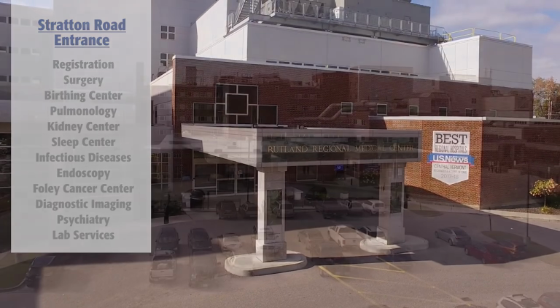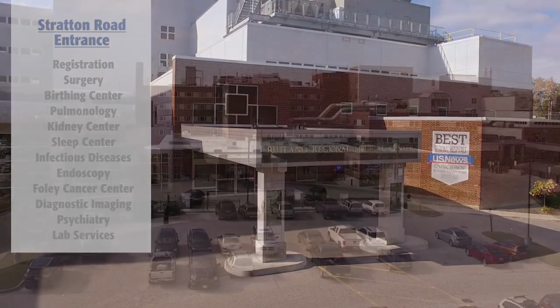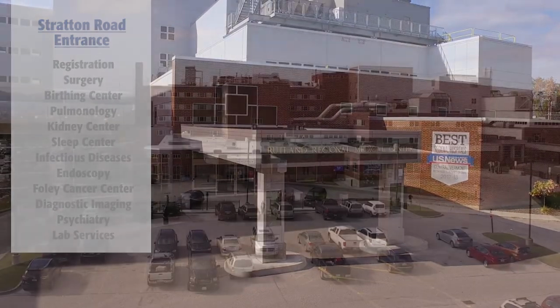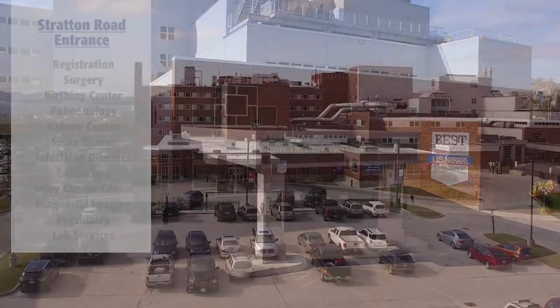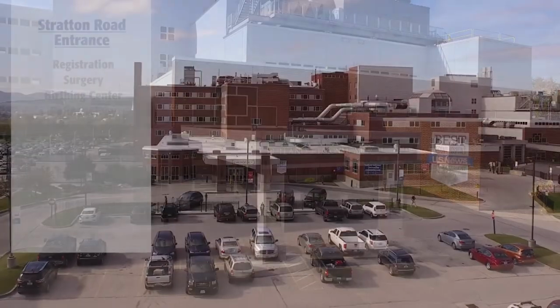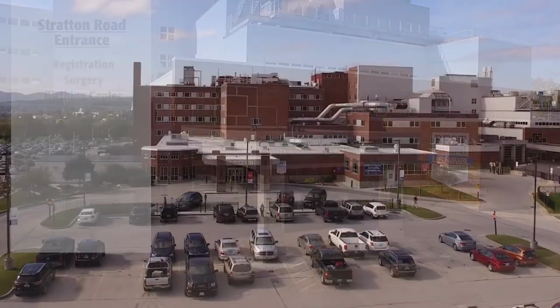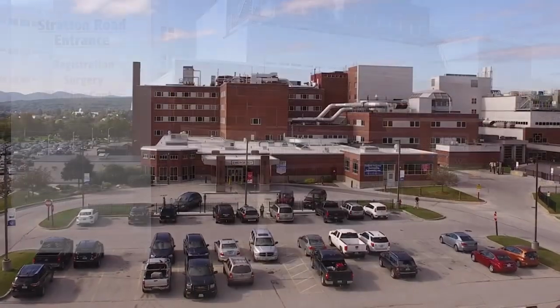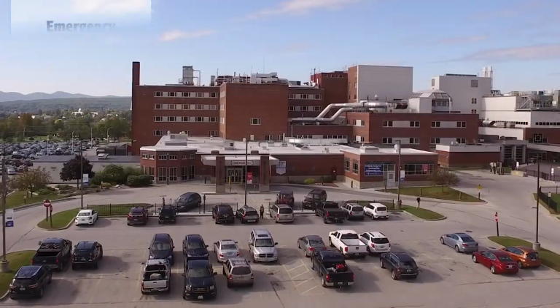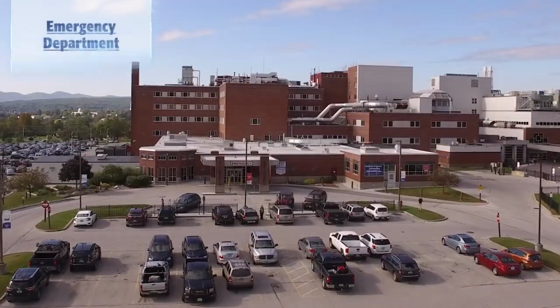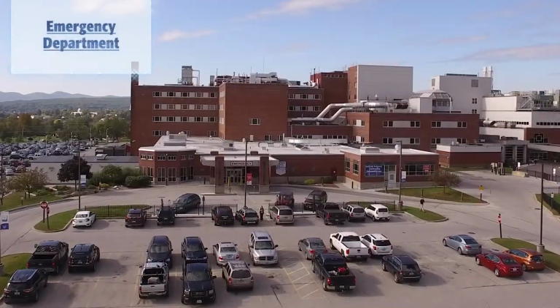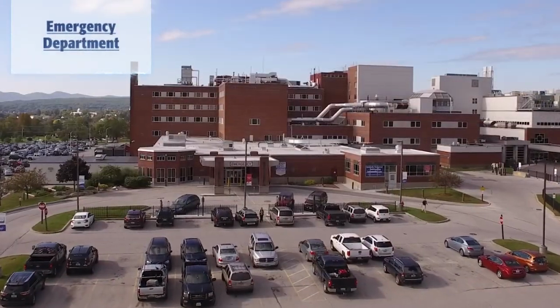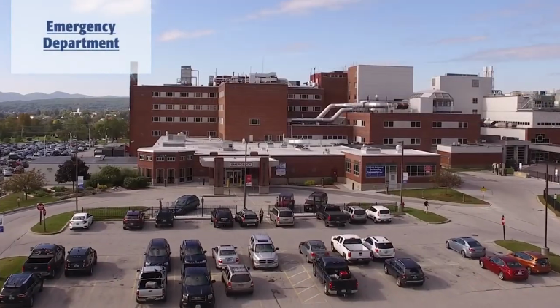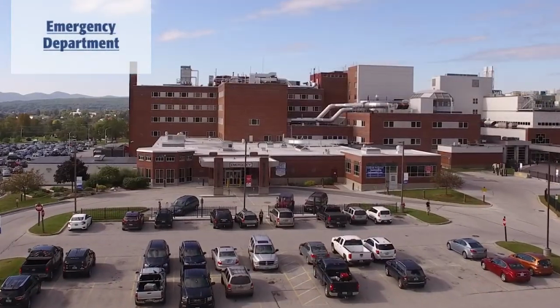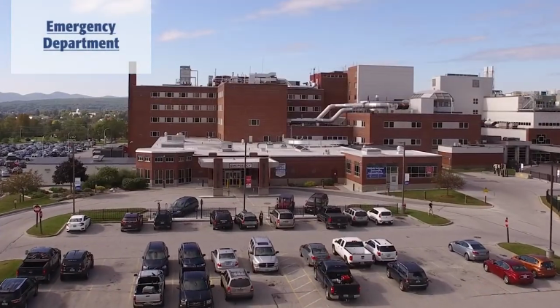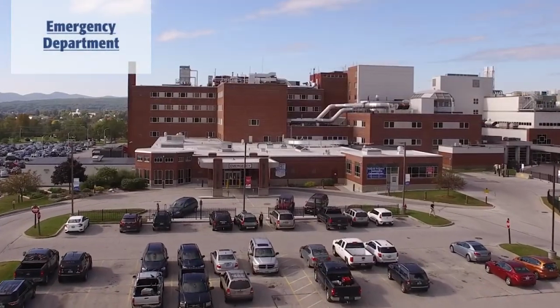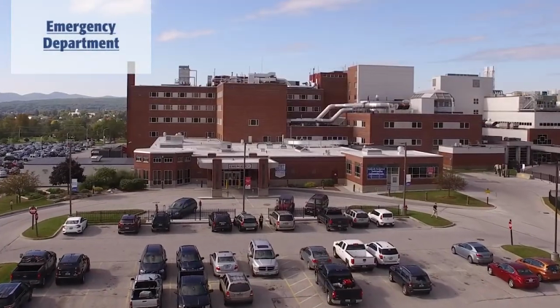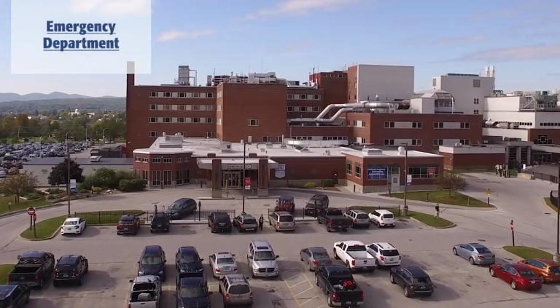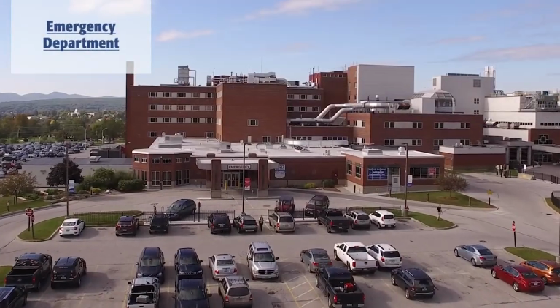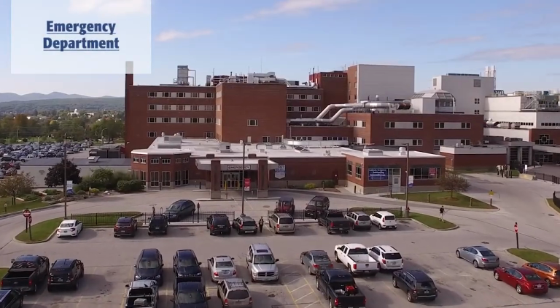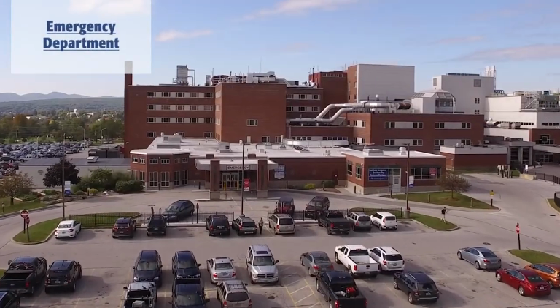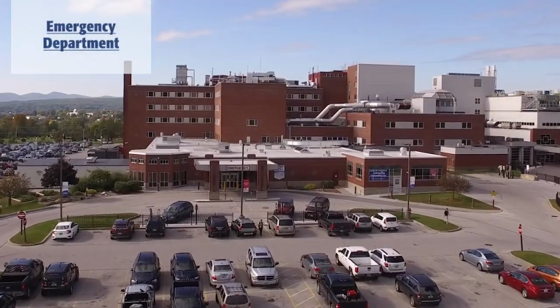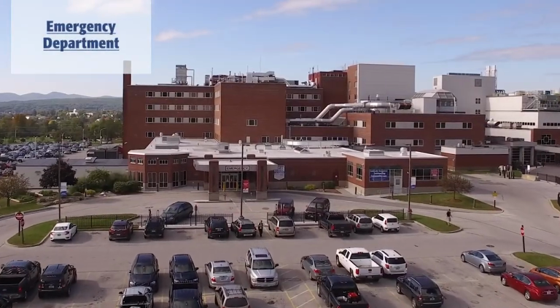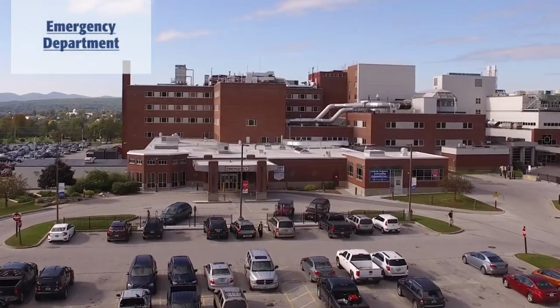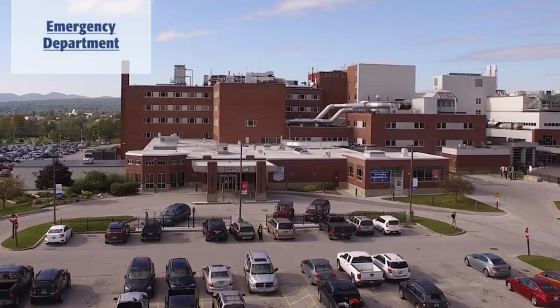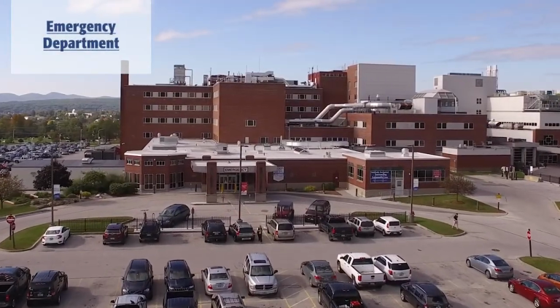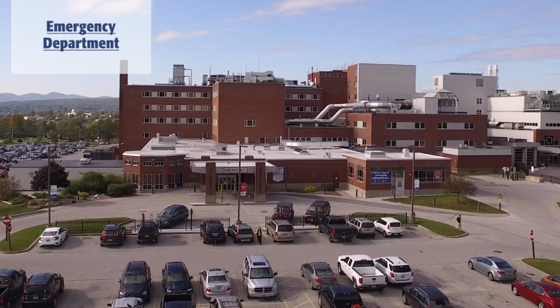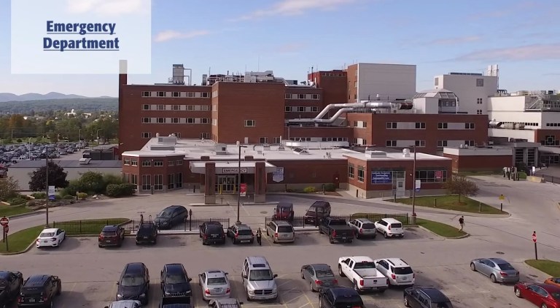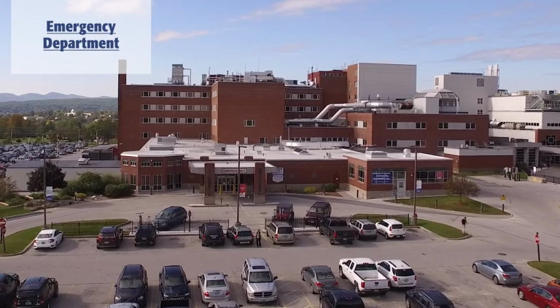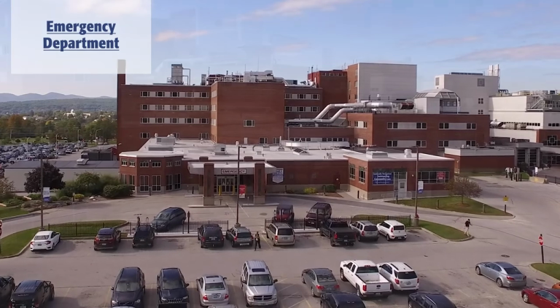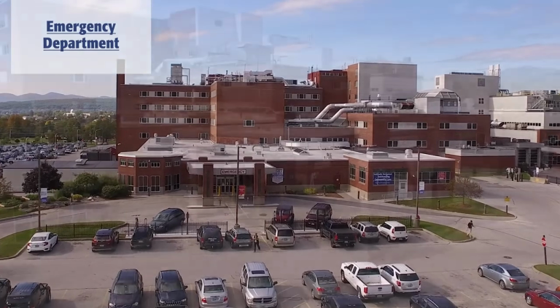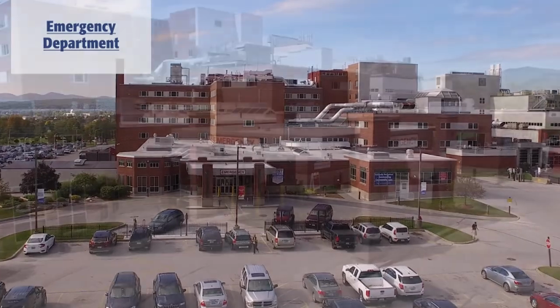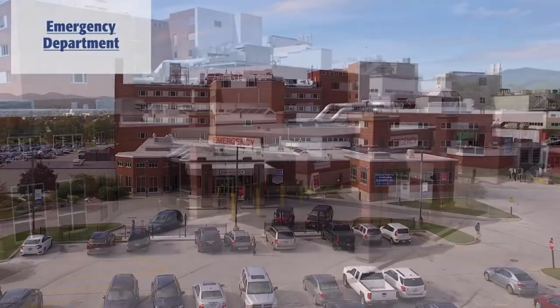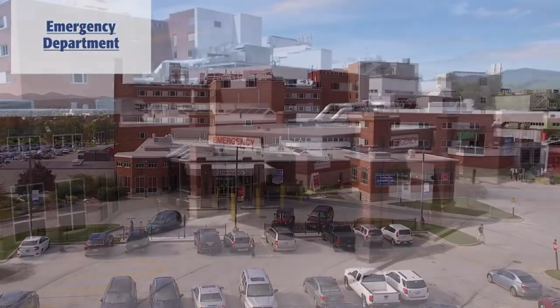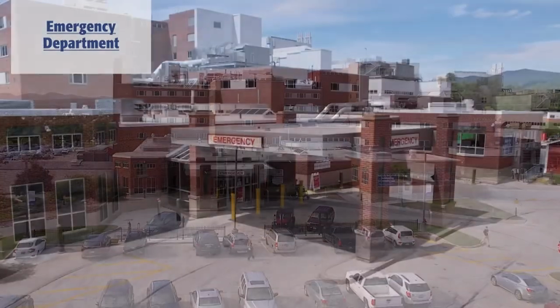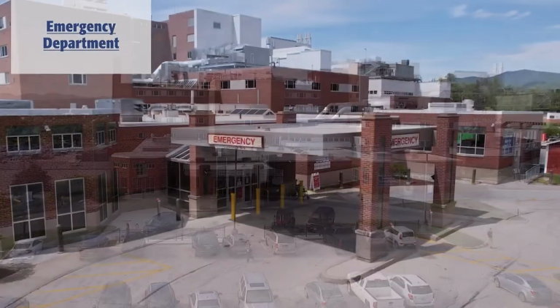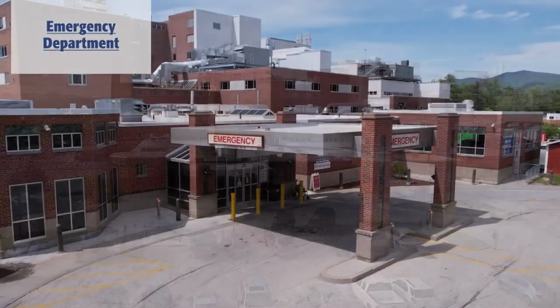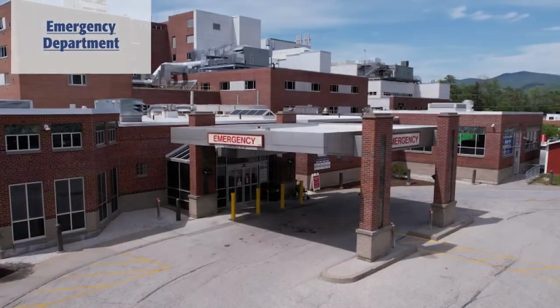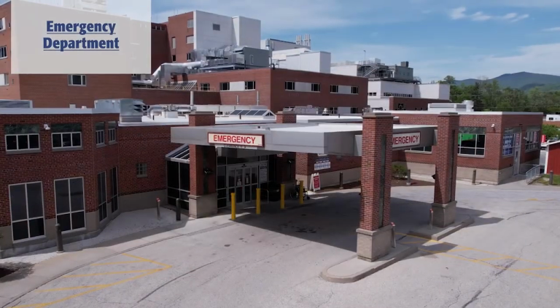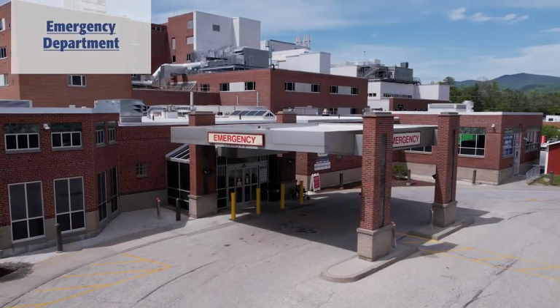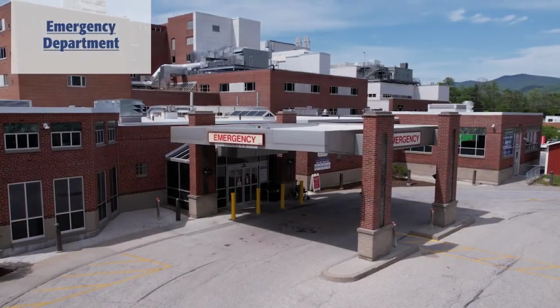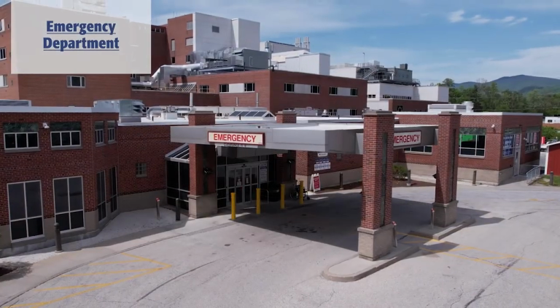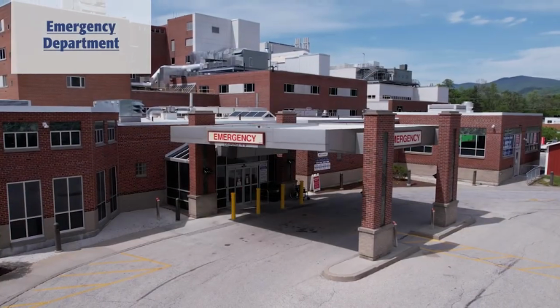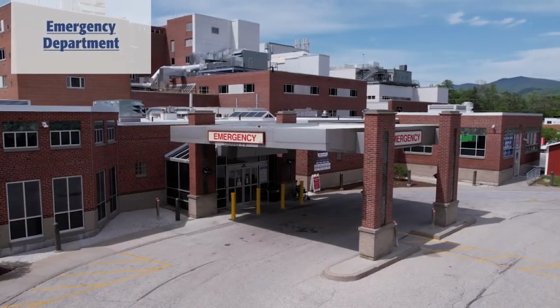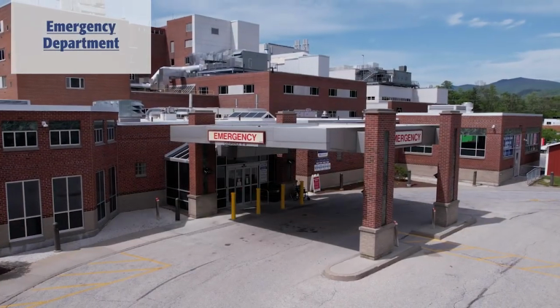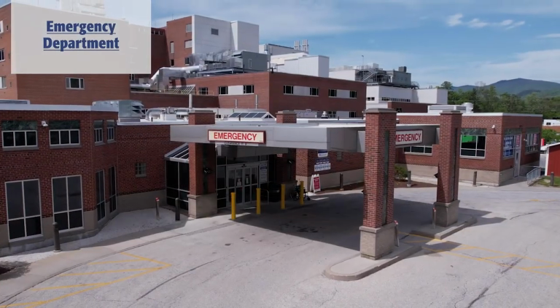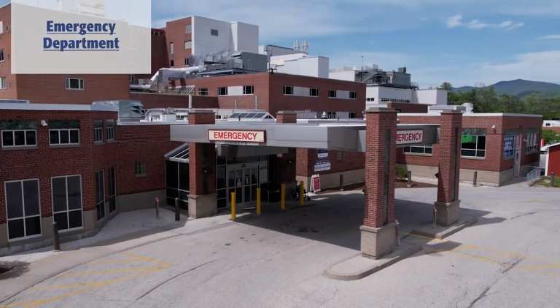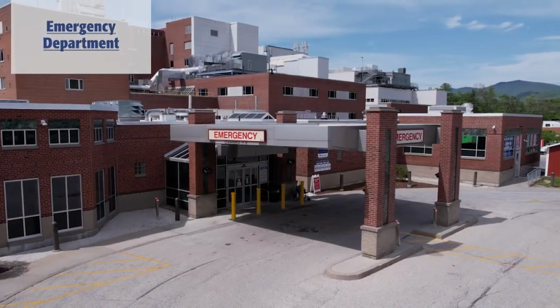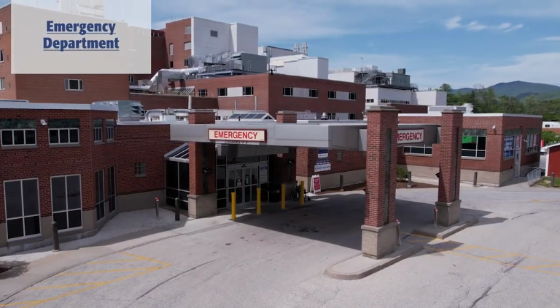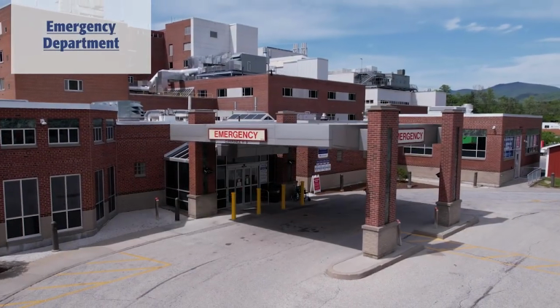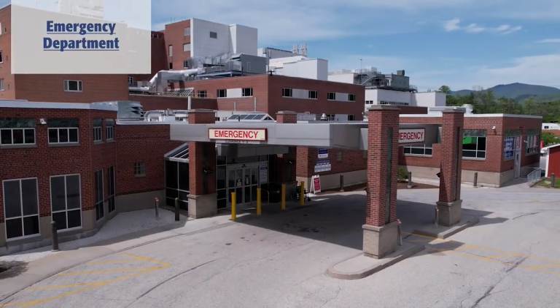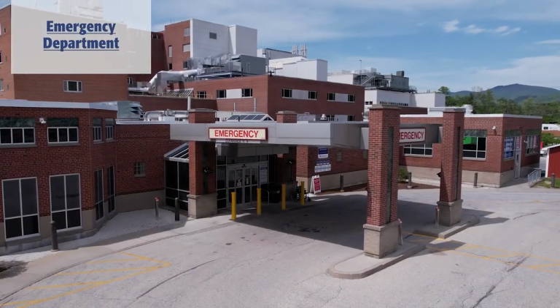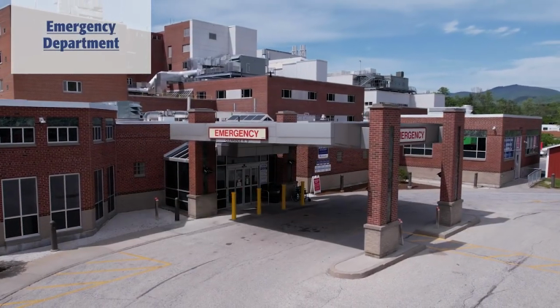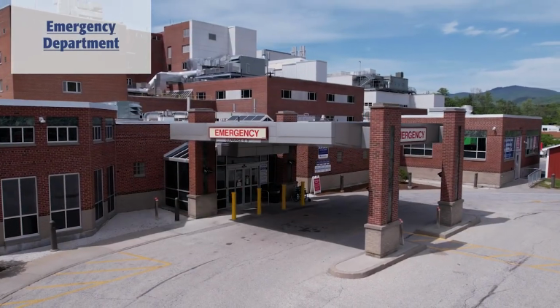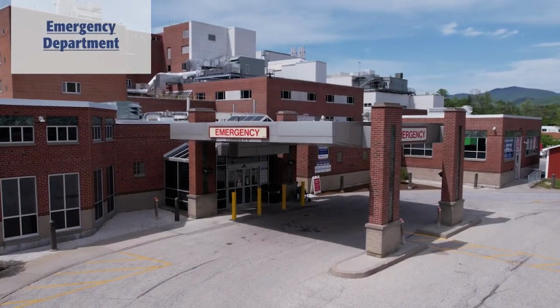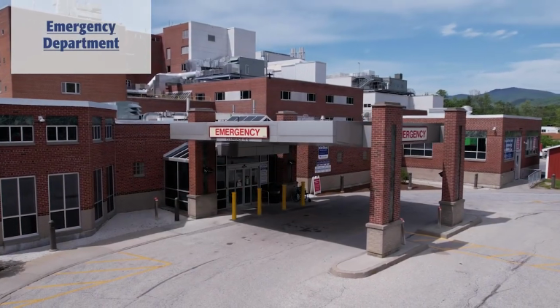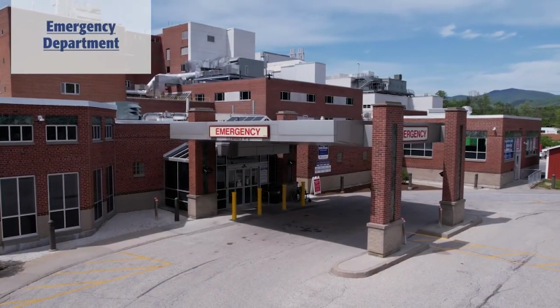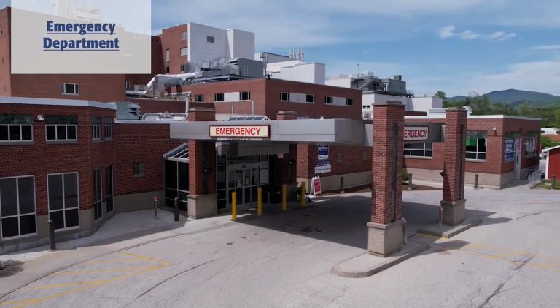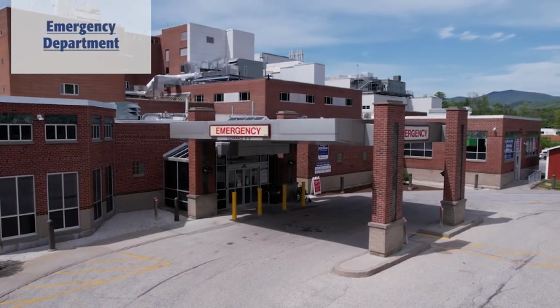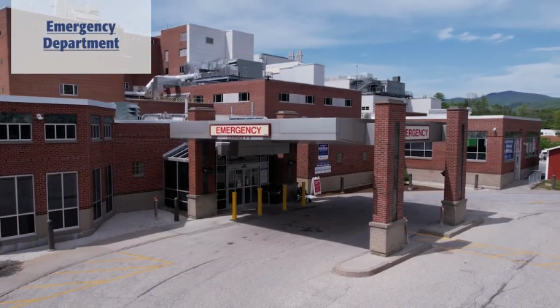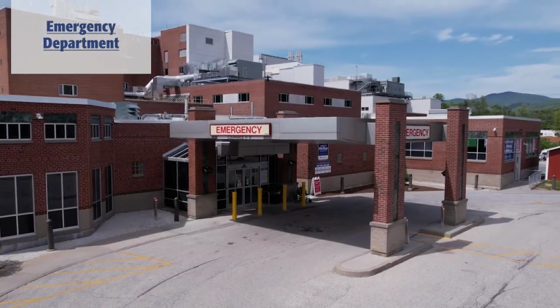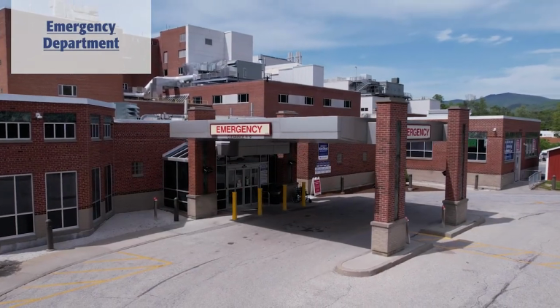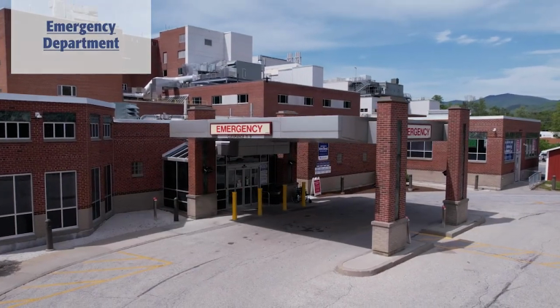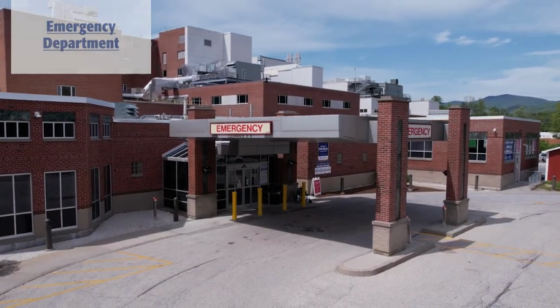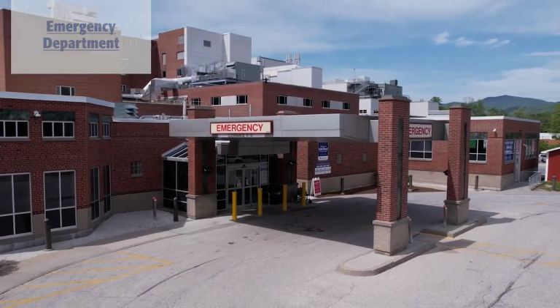Rutland Regional's Full Service Emergency Department is located just west of our main entrance with plenty of parking nearby.